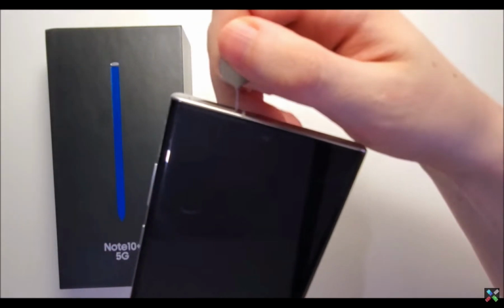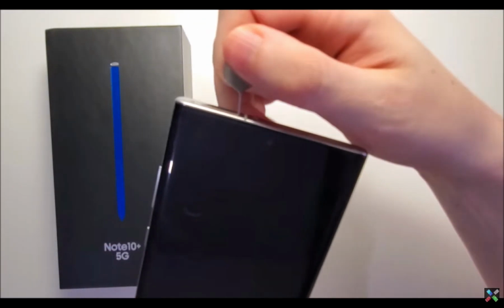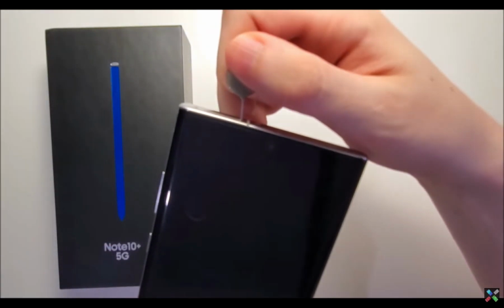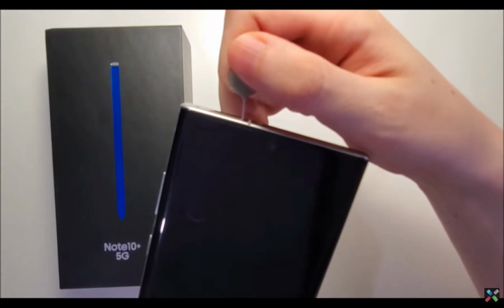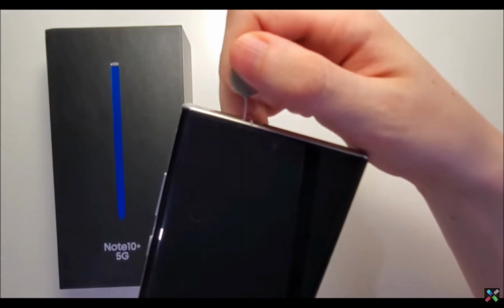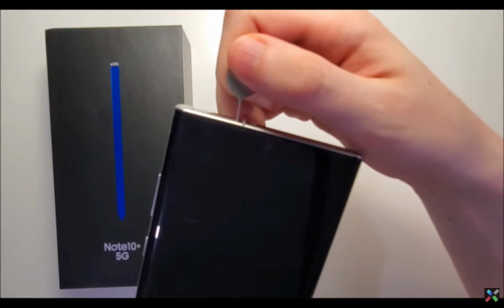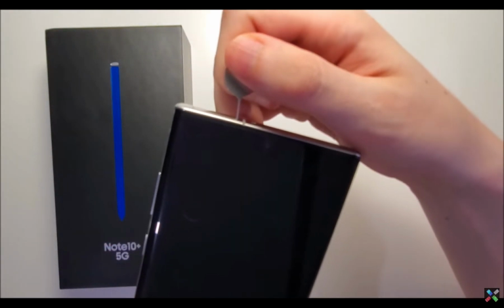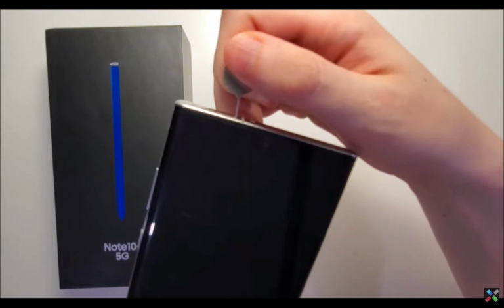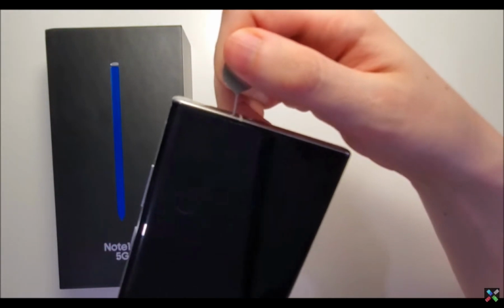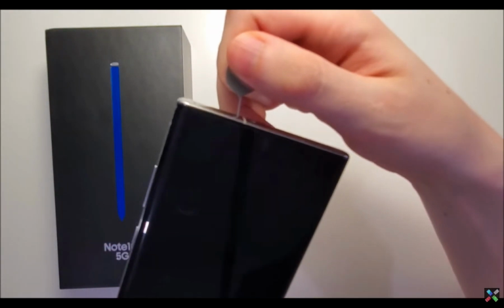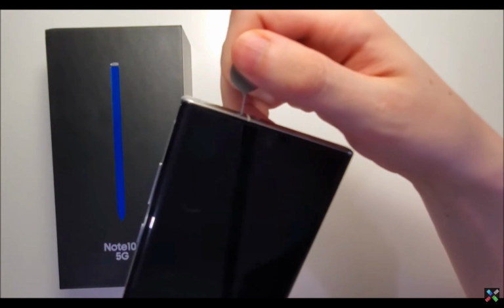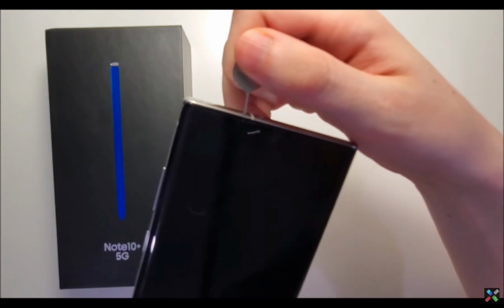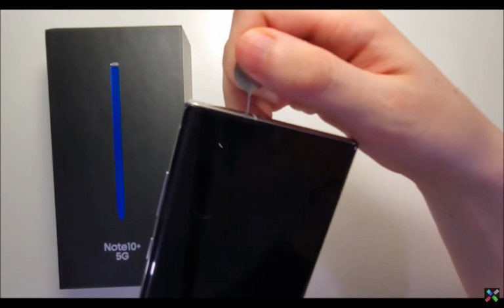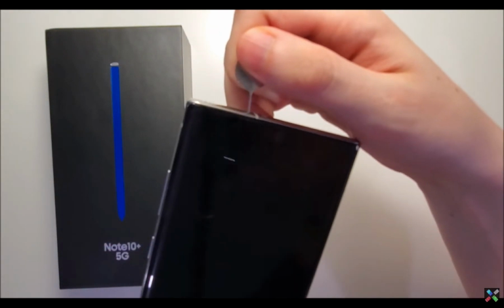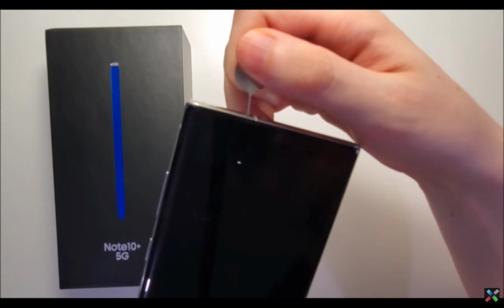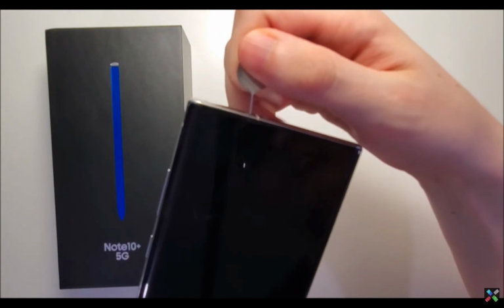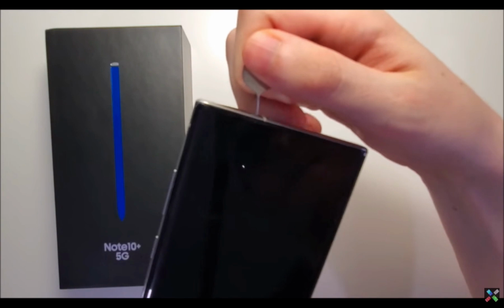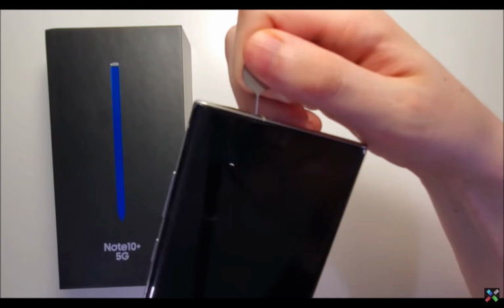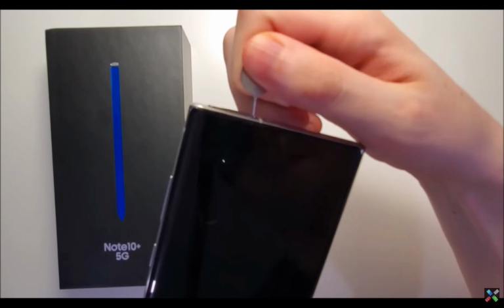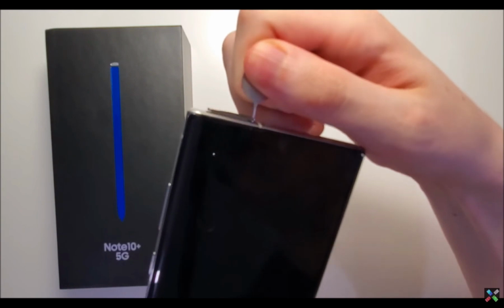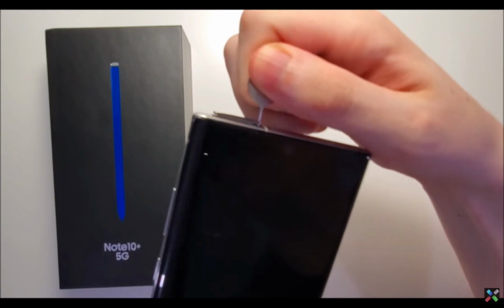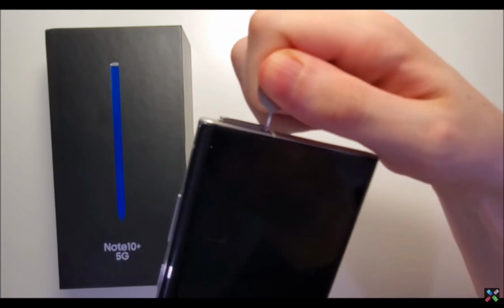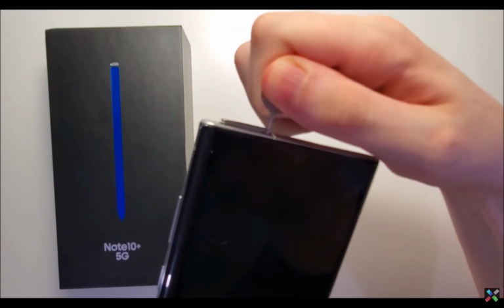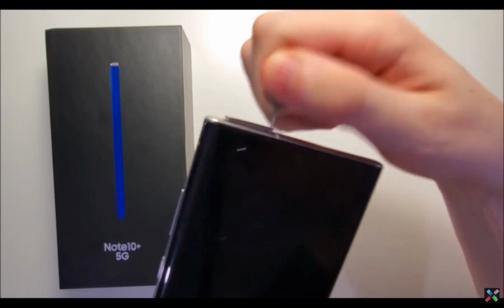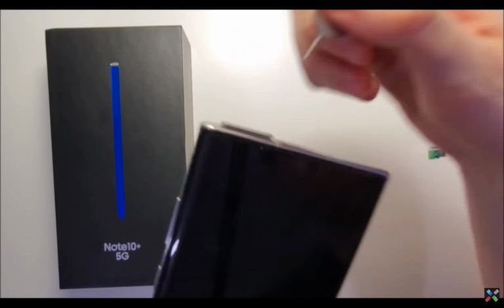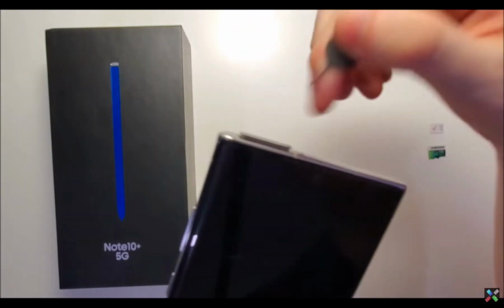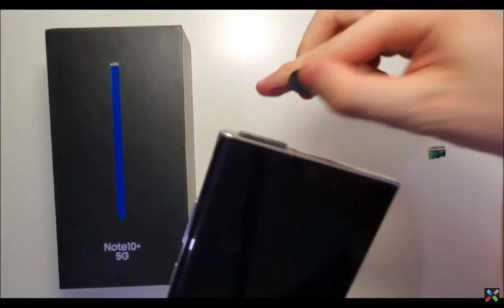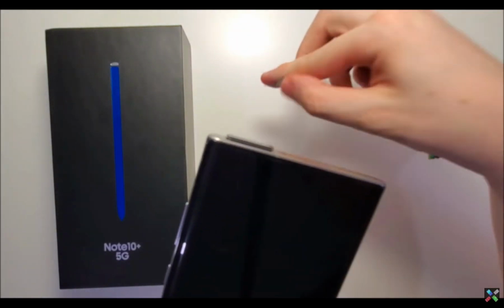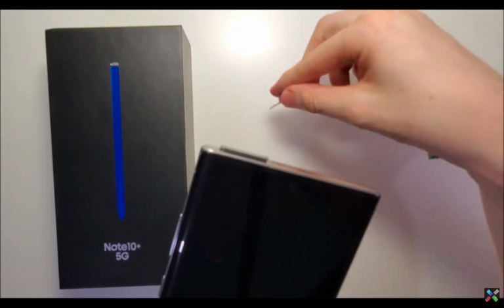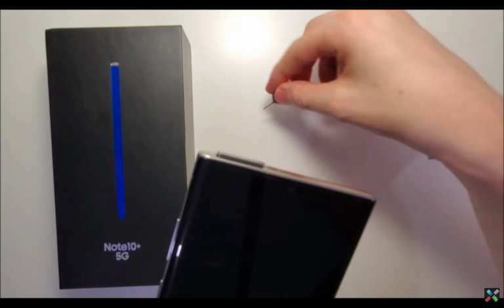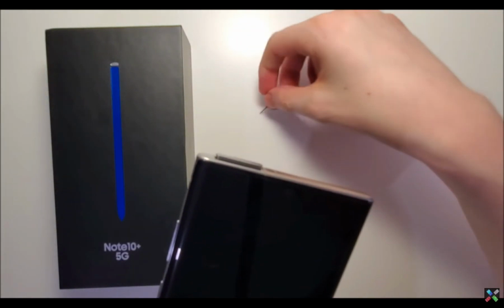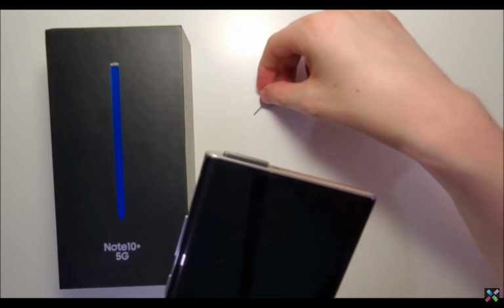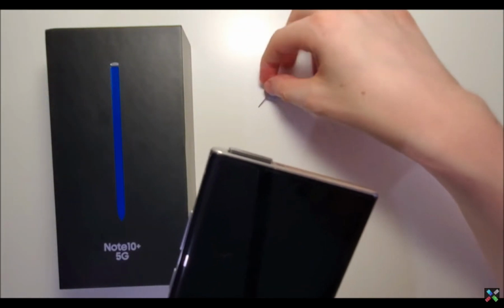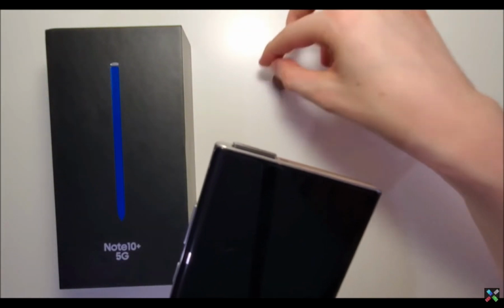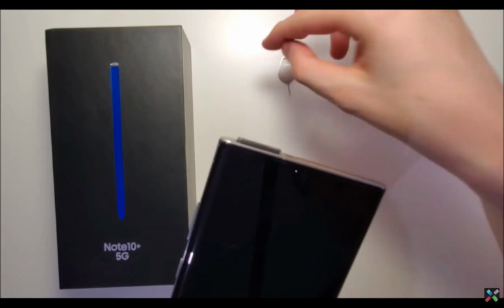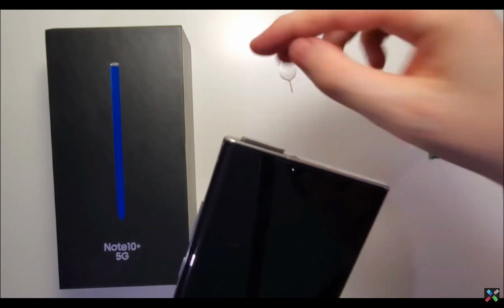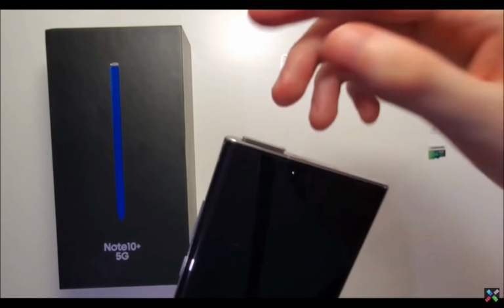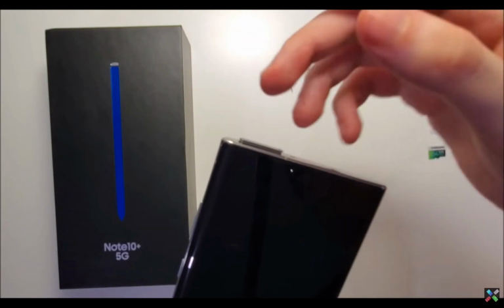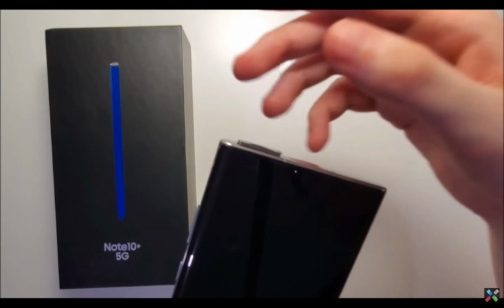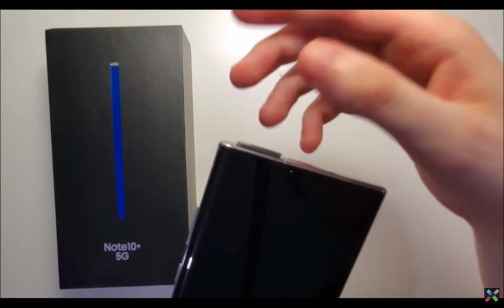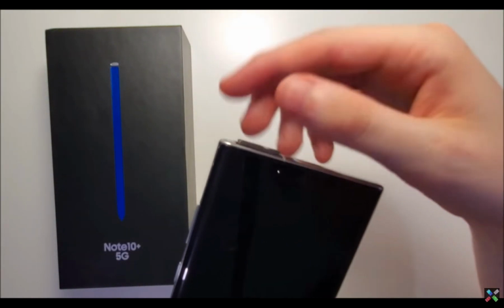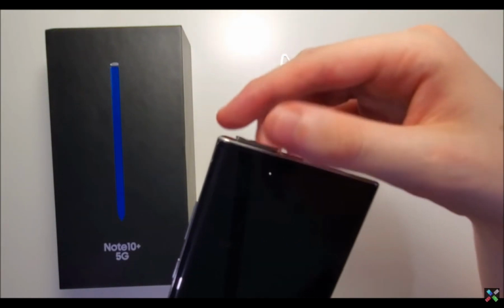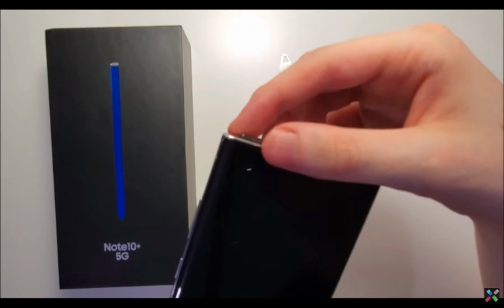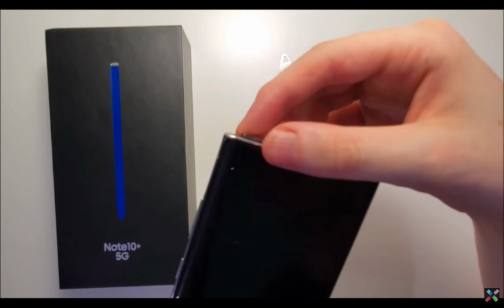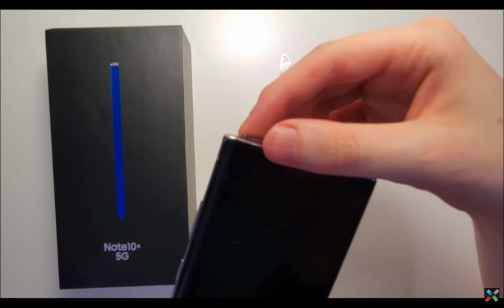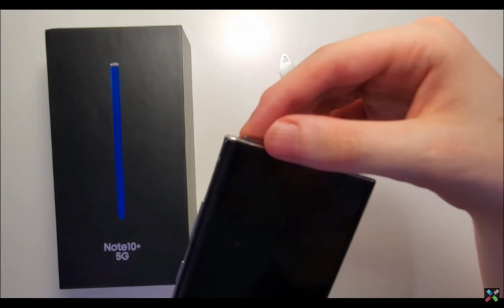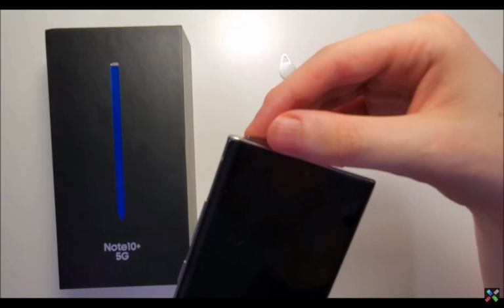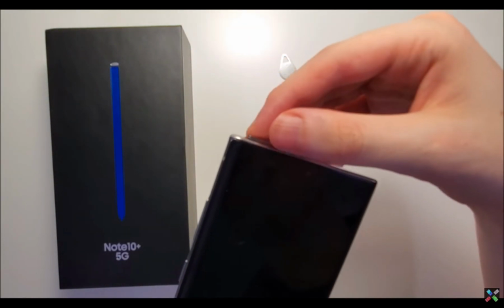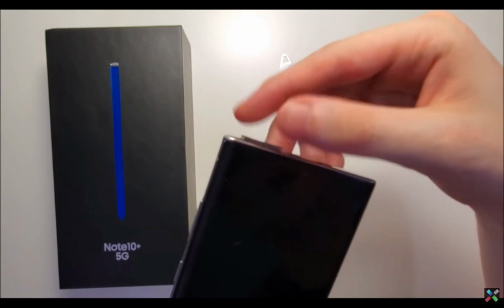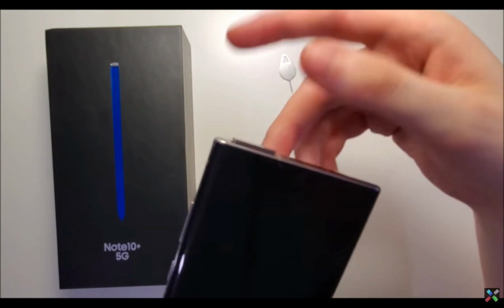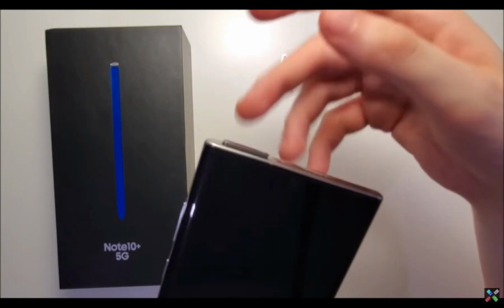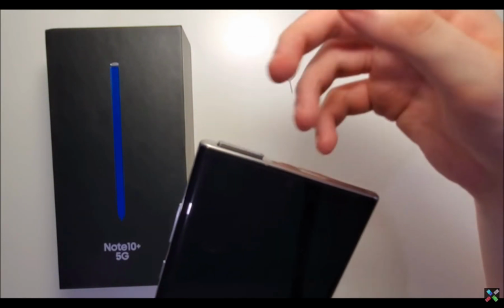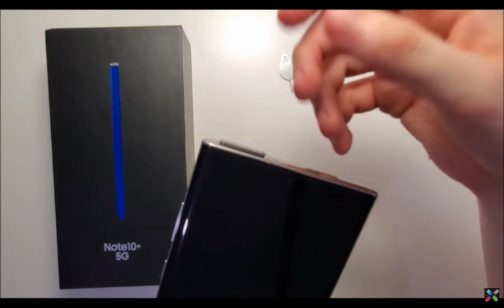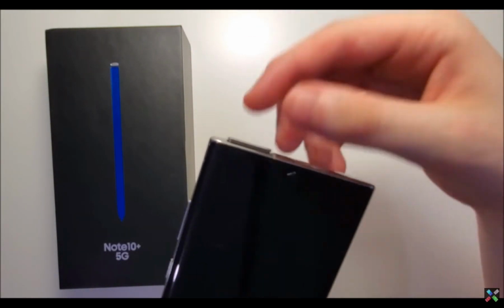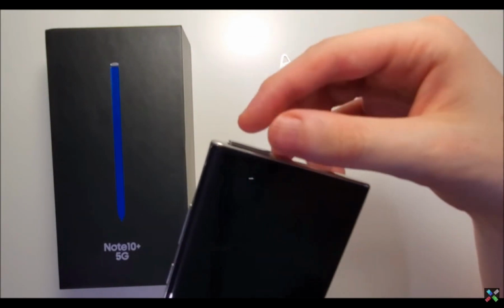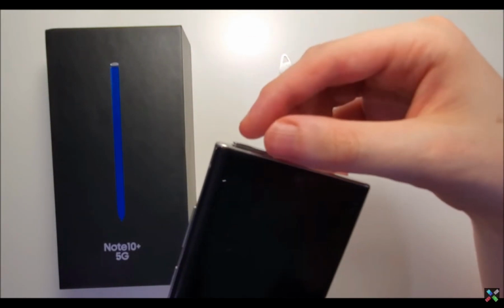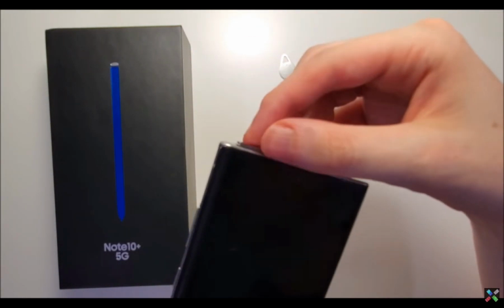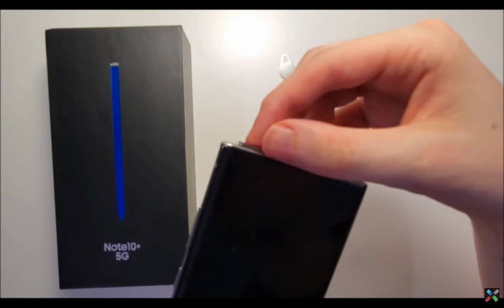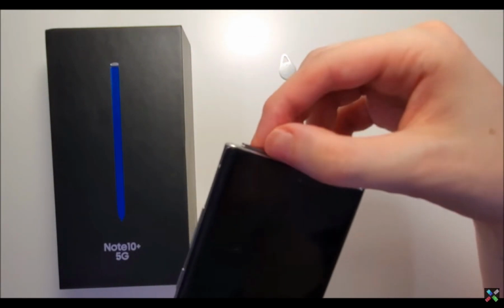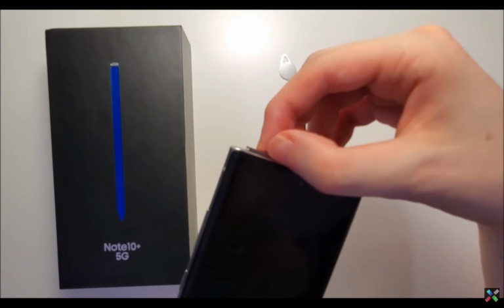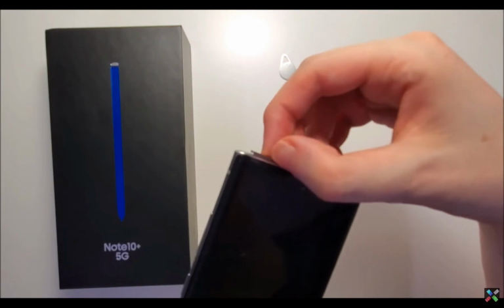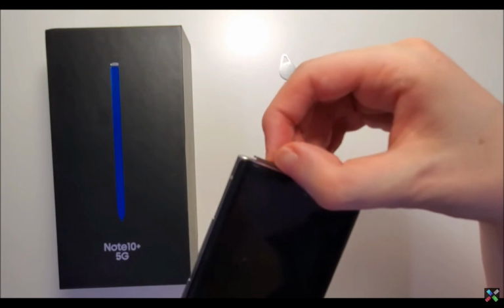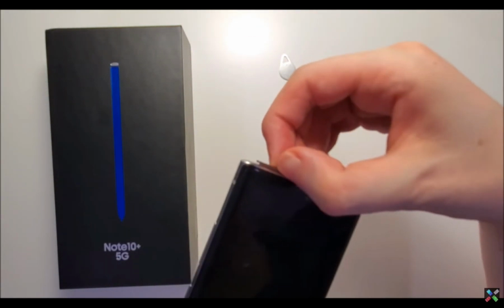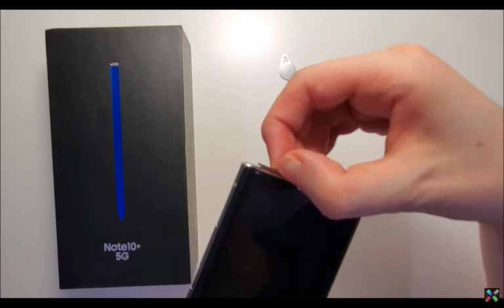And then you just push down a bit. And then once it pops up, just drag it out.